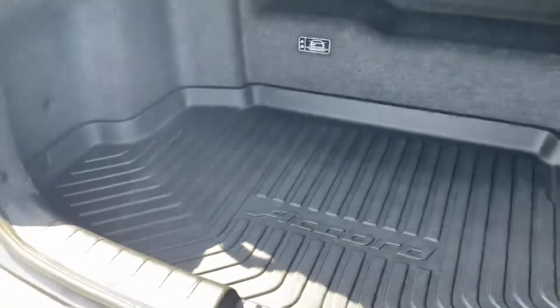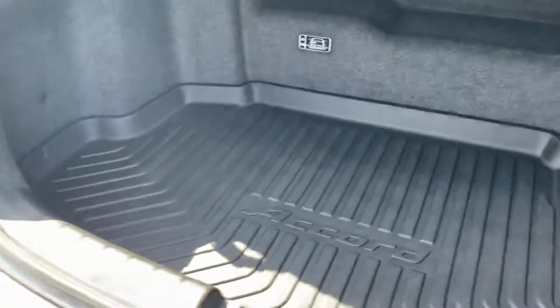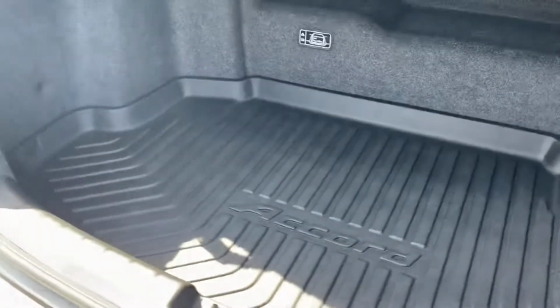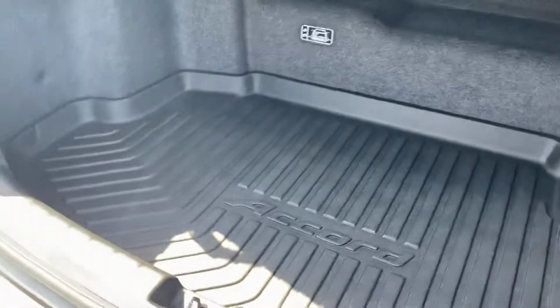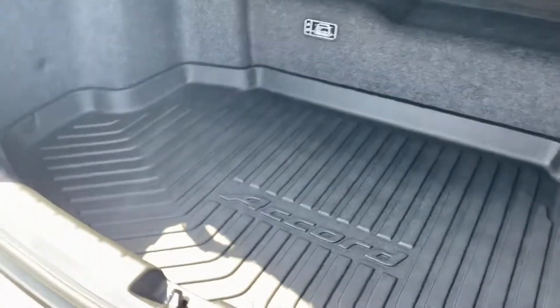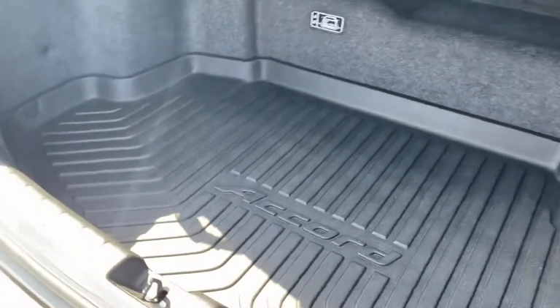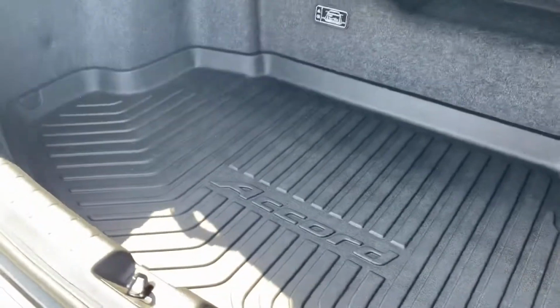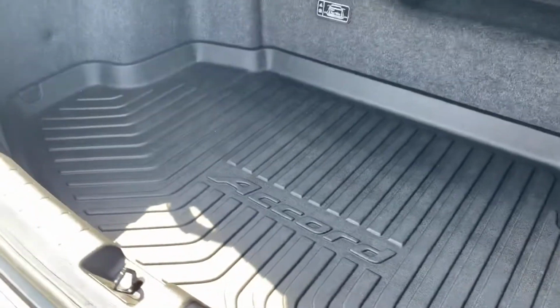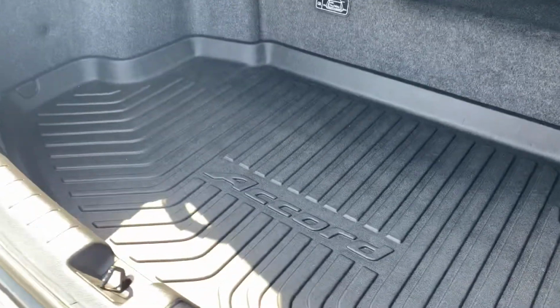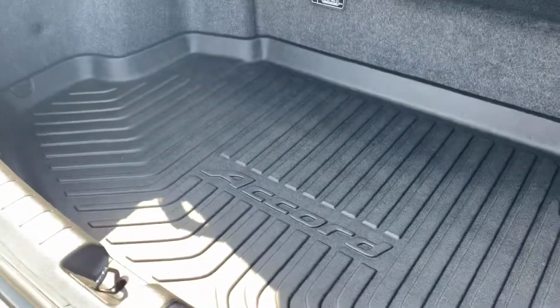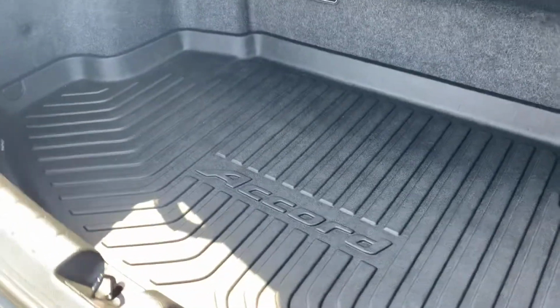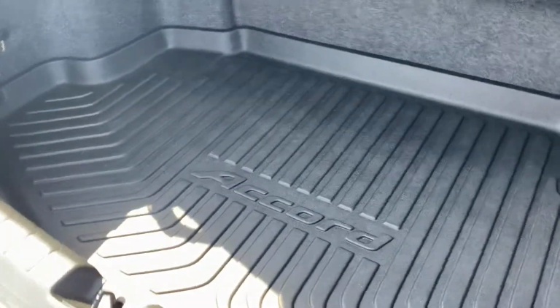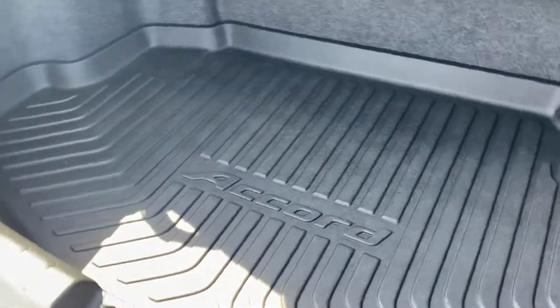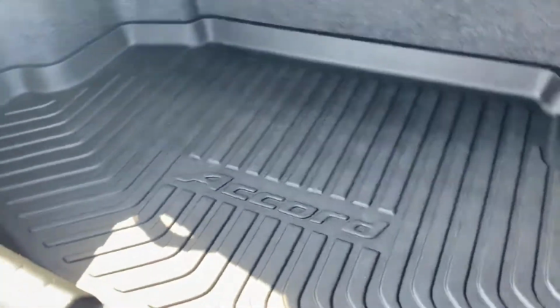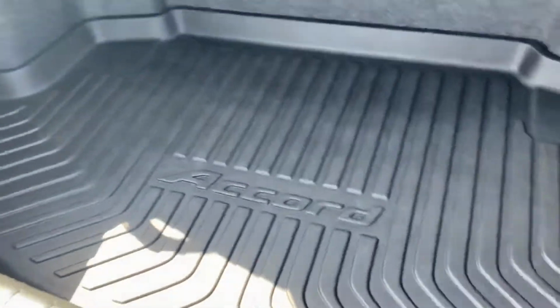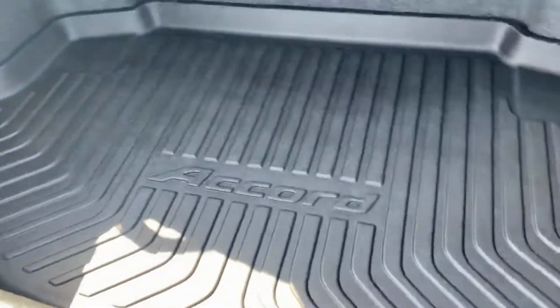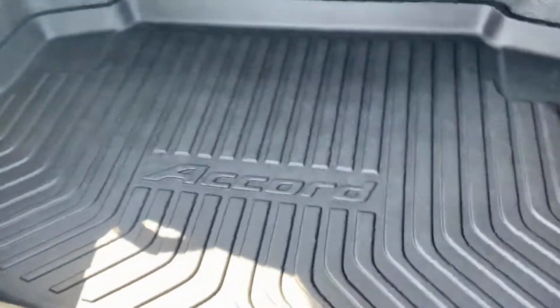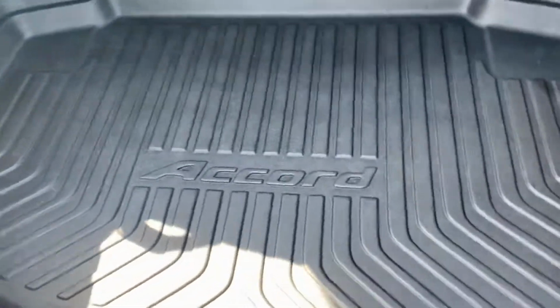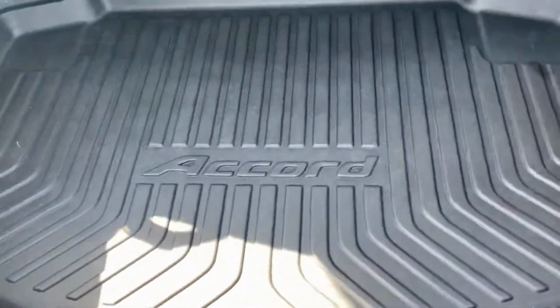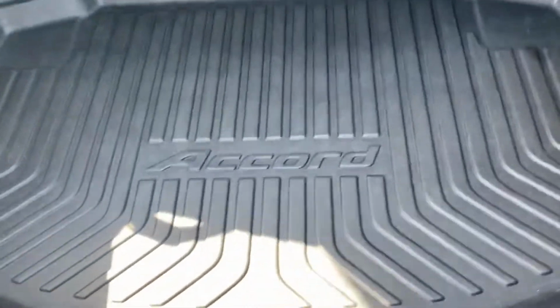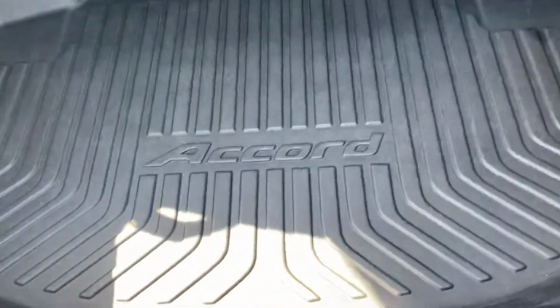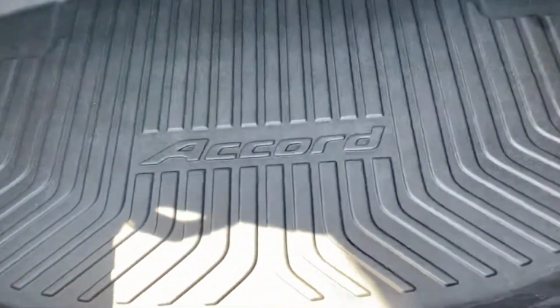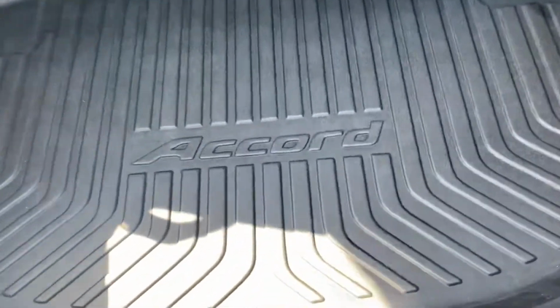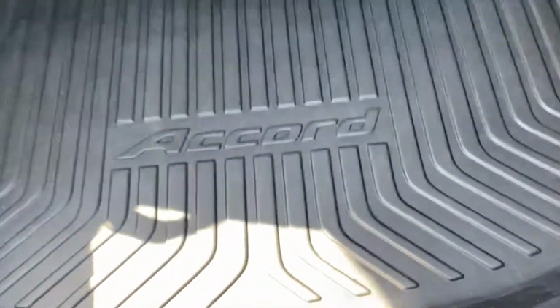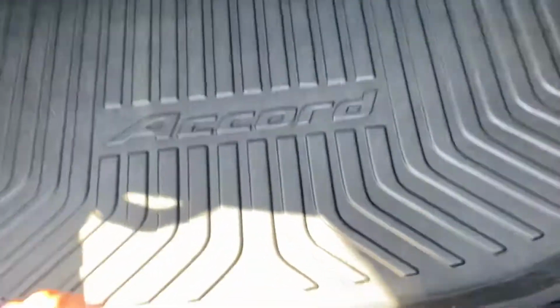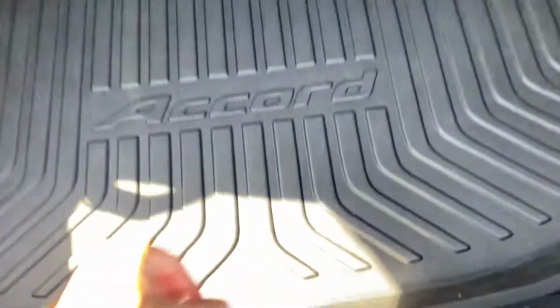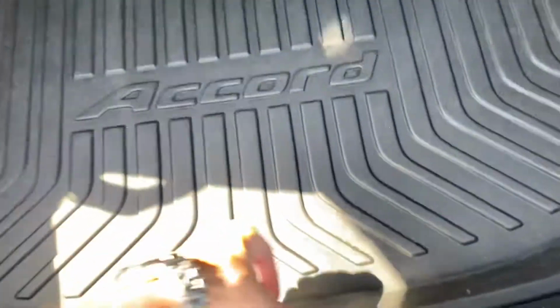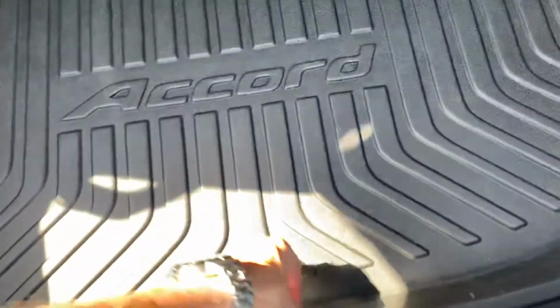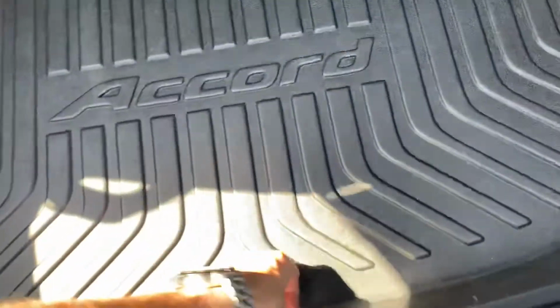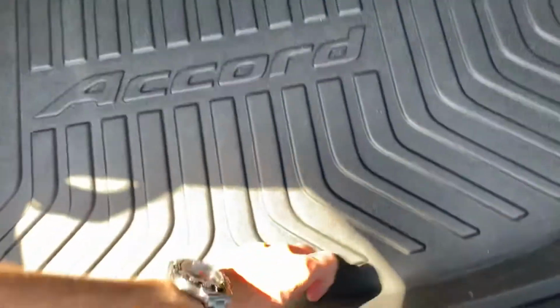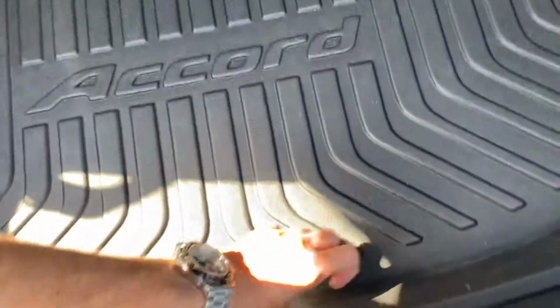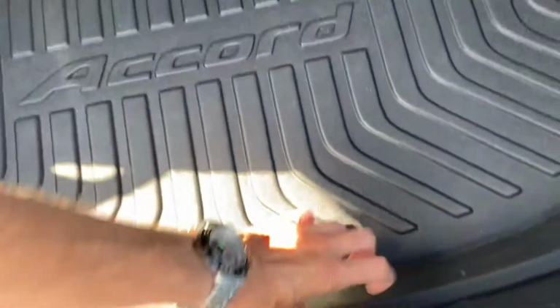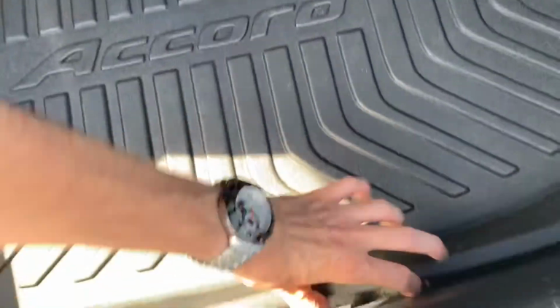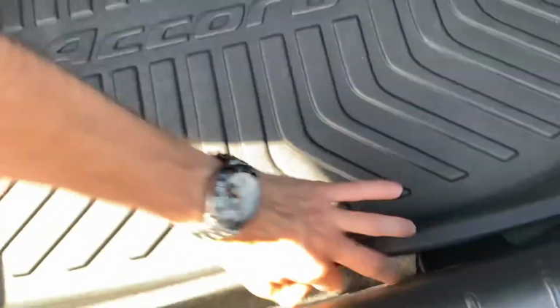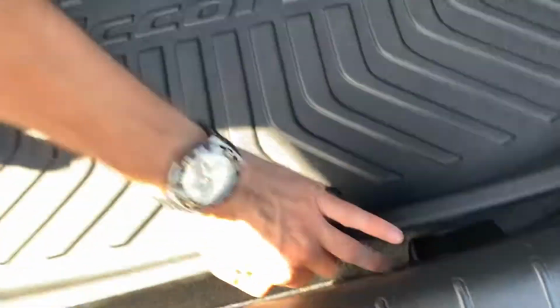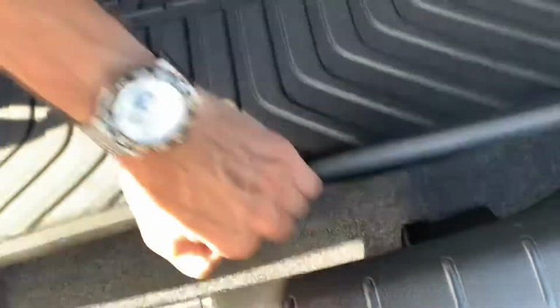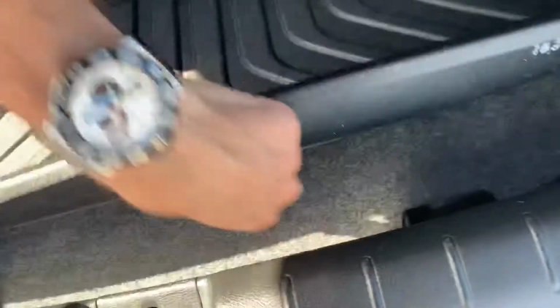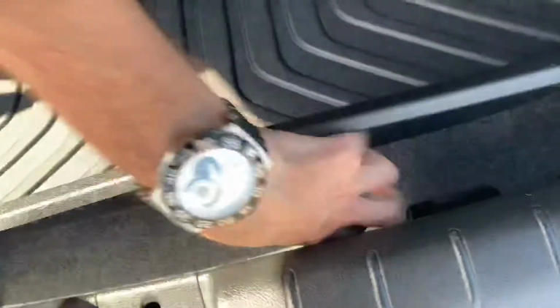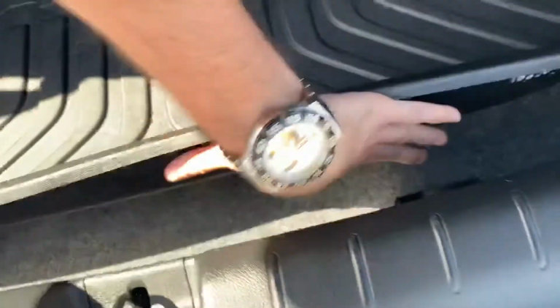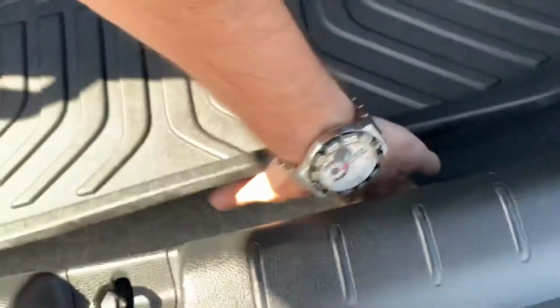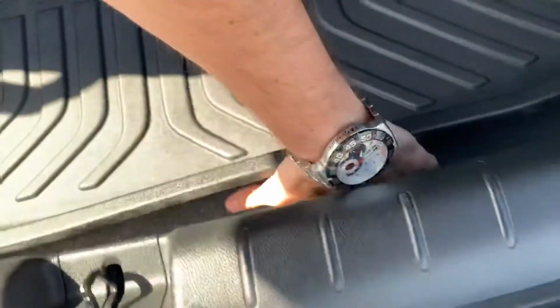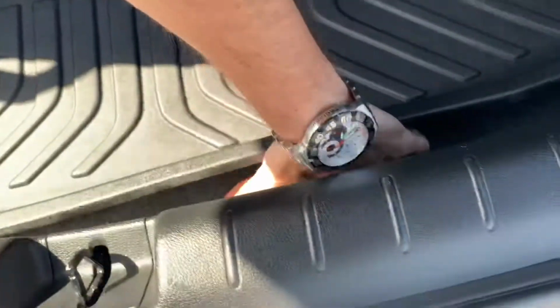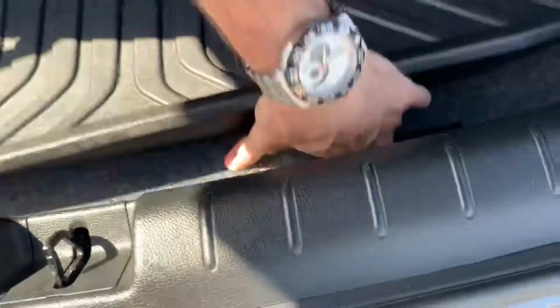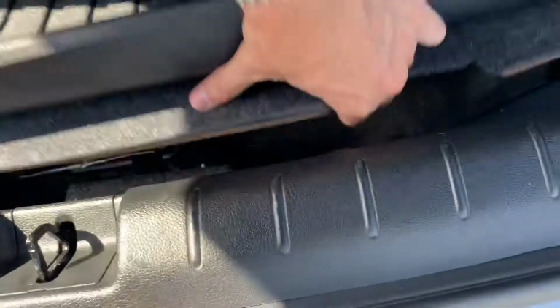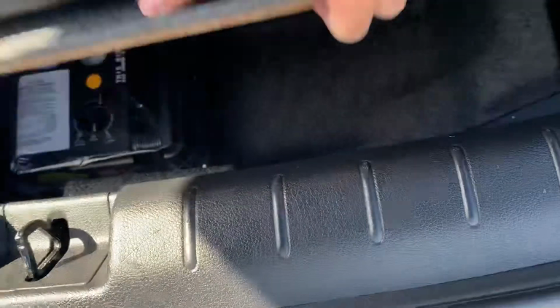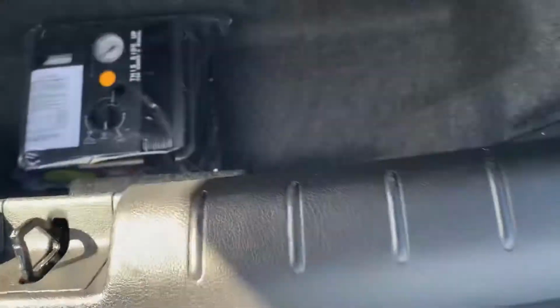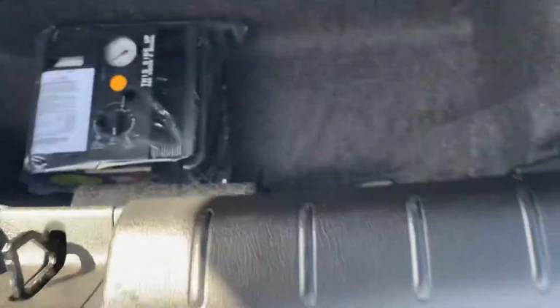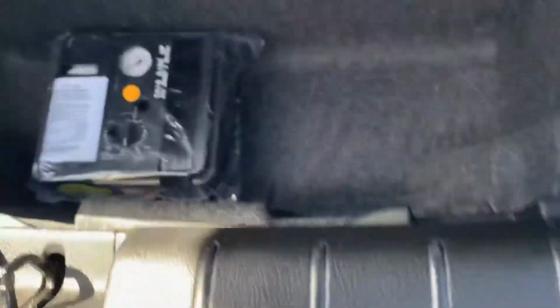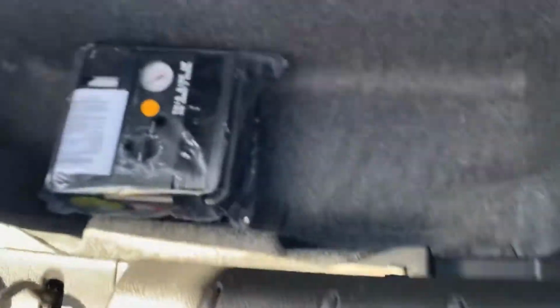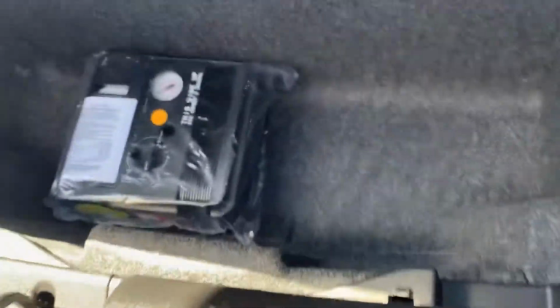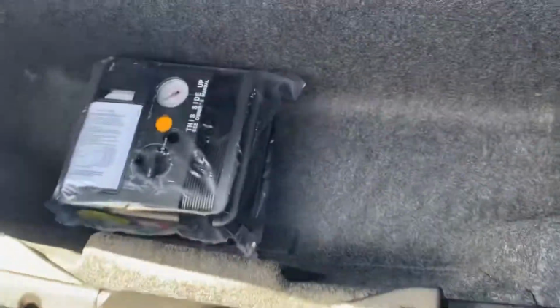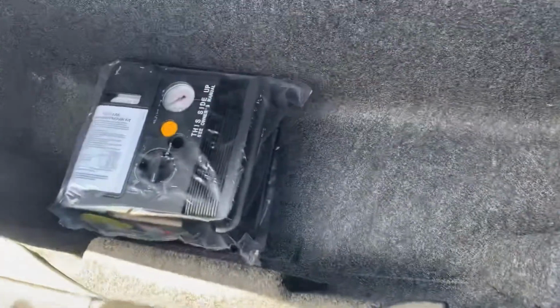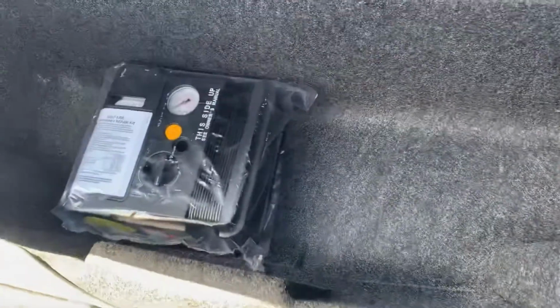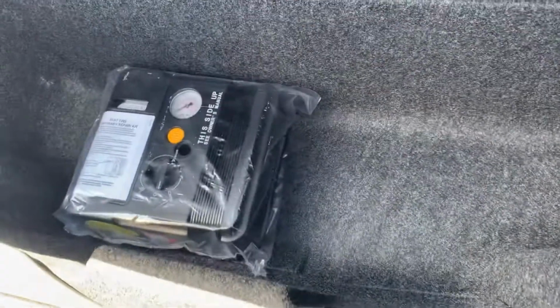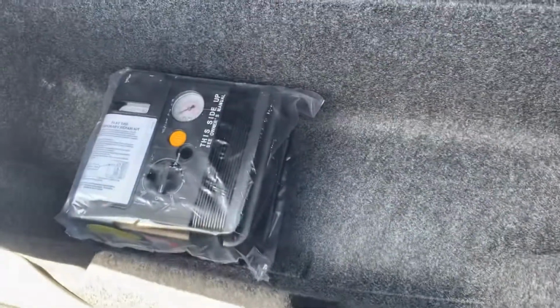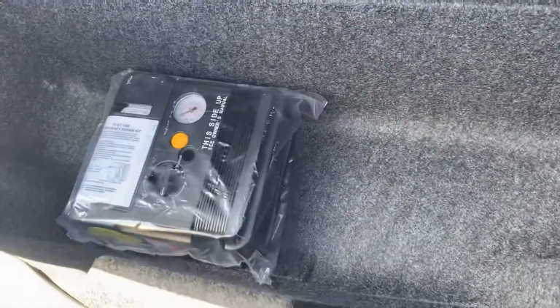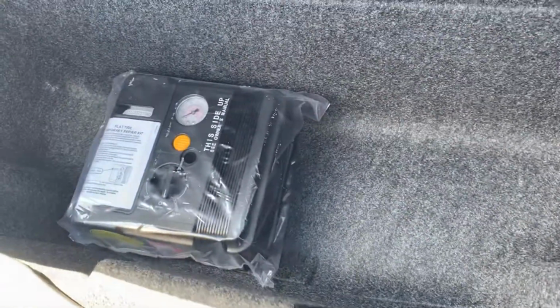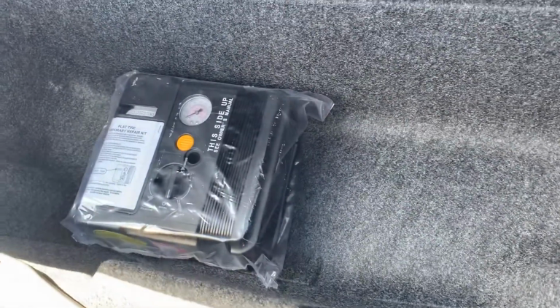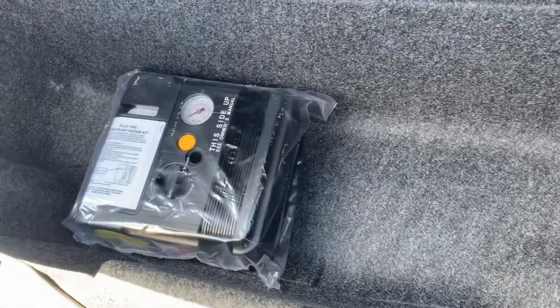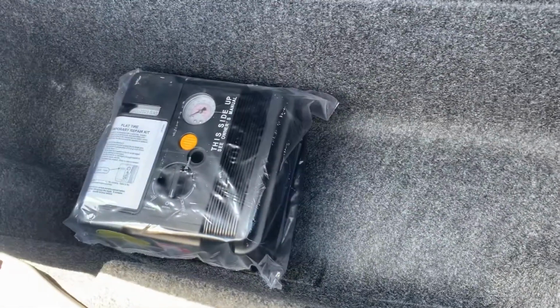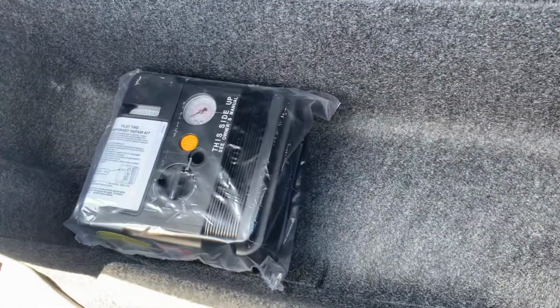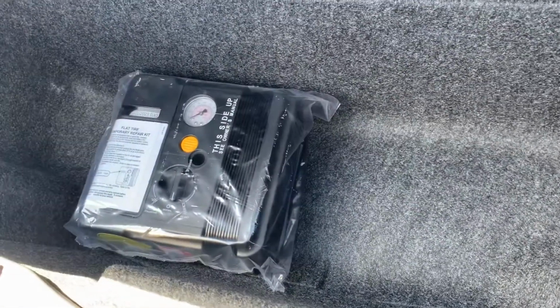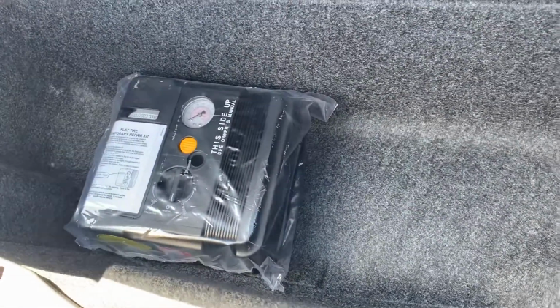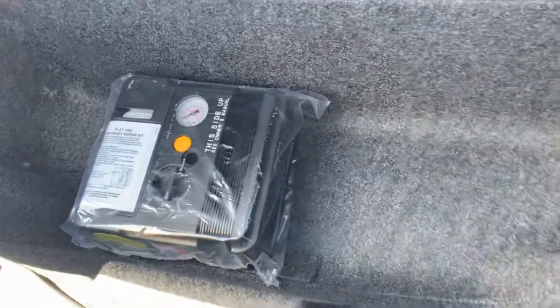There's an all-weather cargo tray in the trunk, and under here you'll have your tire mobility kit.